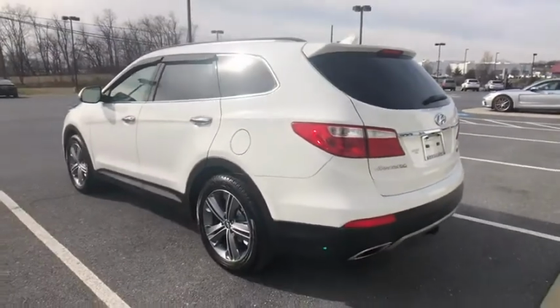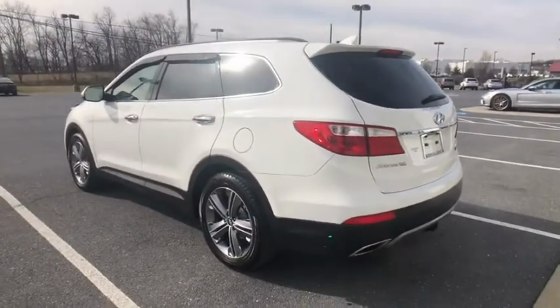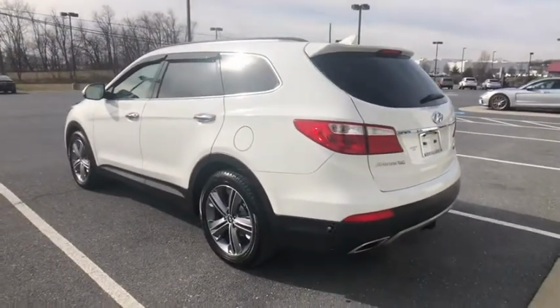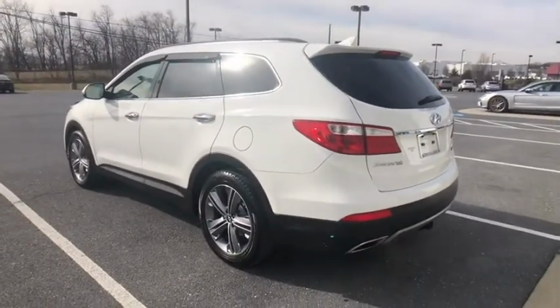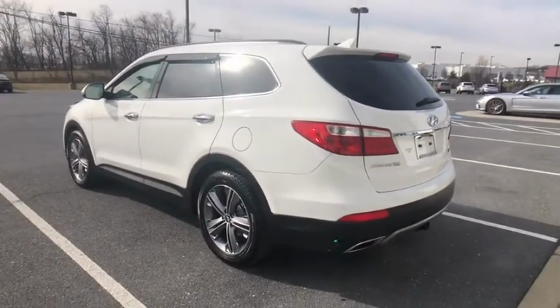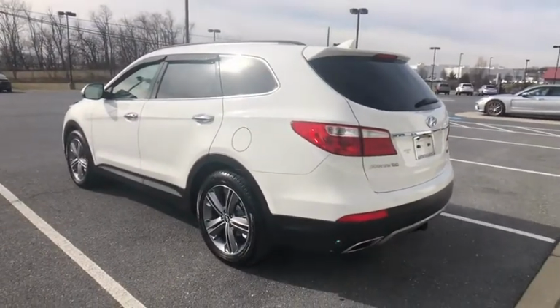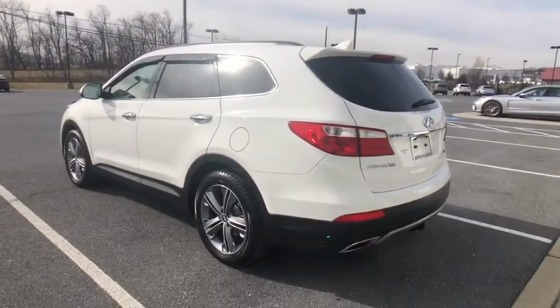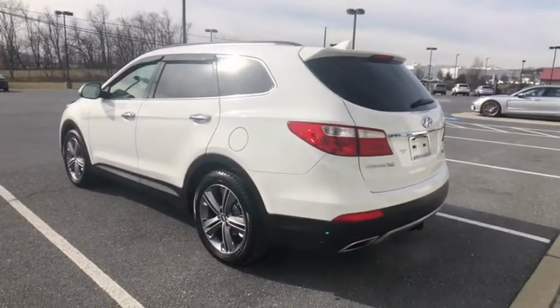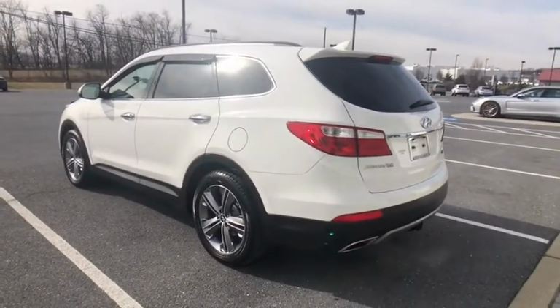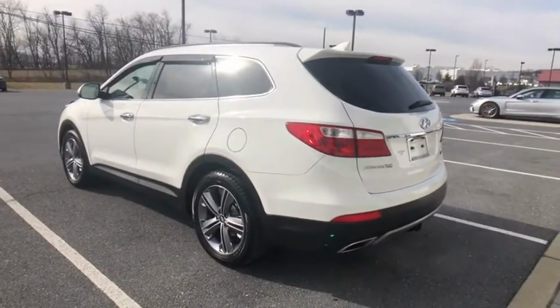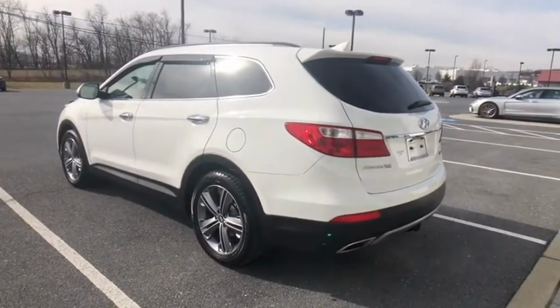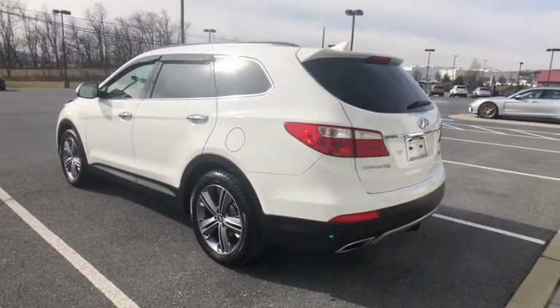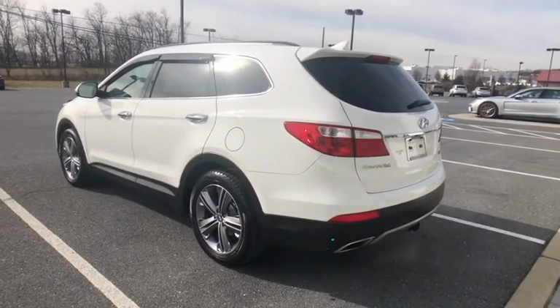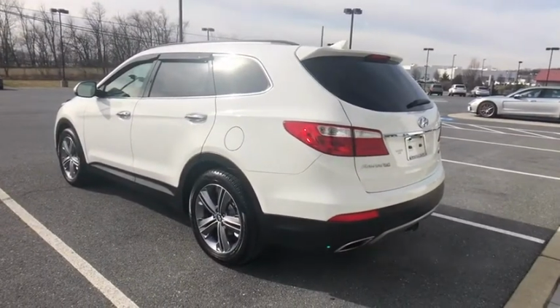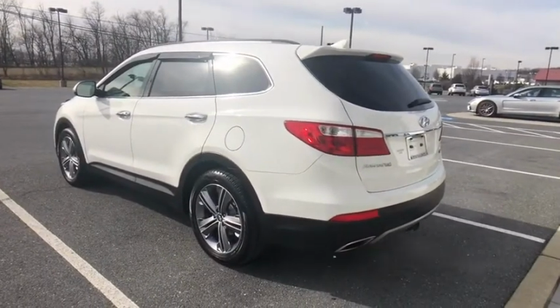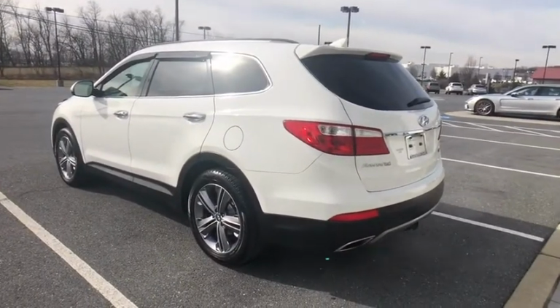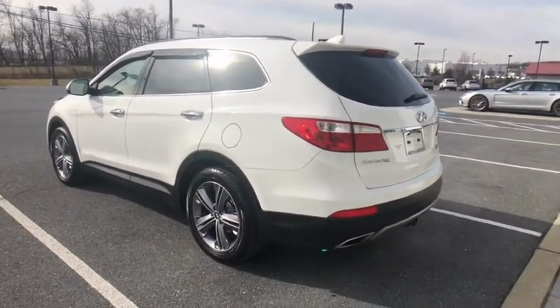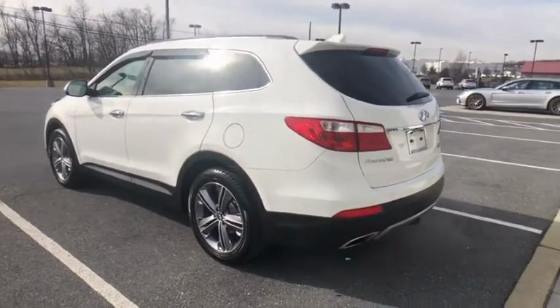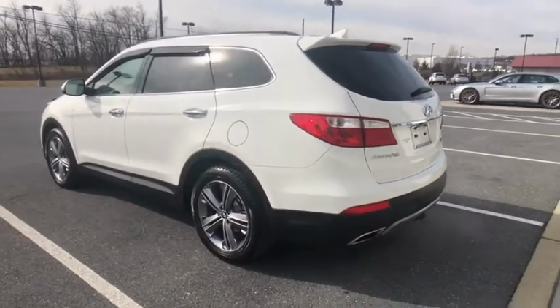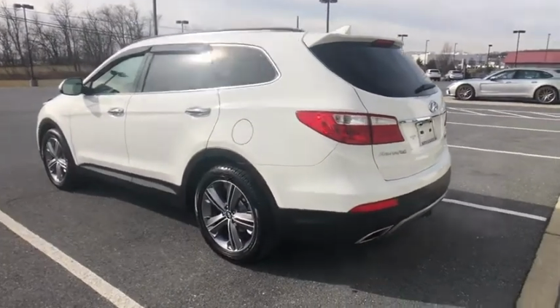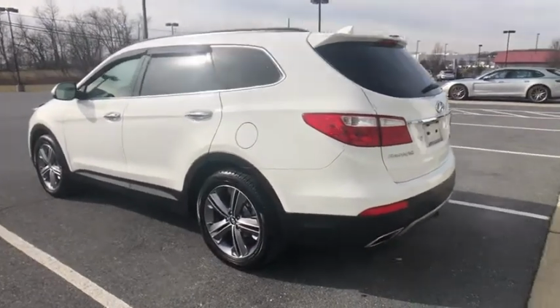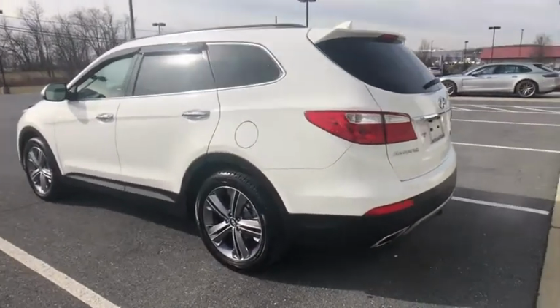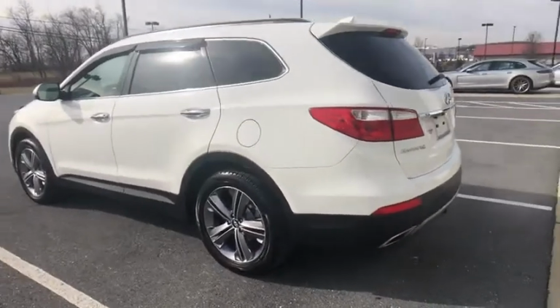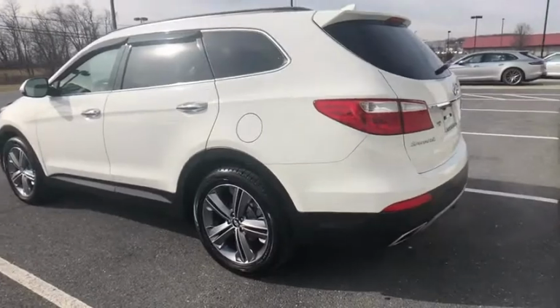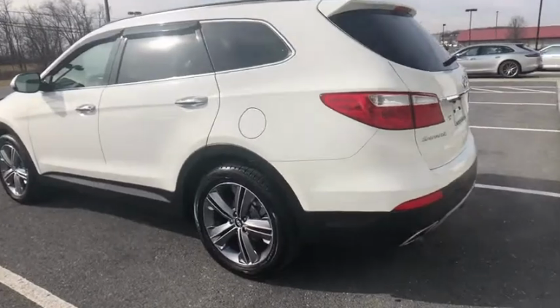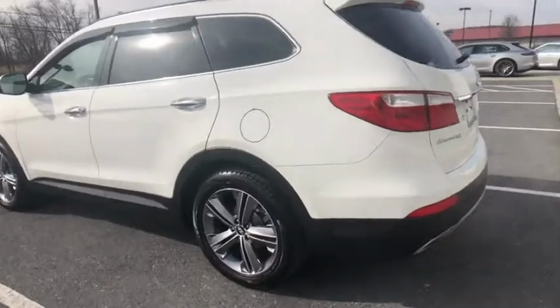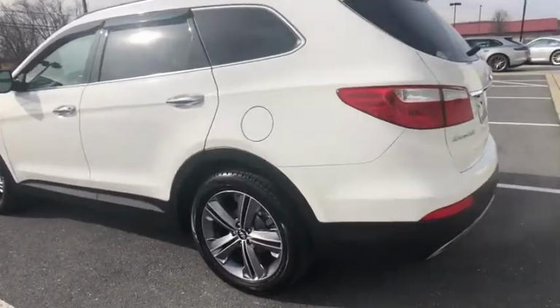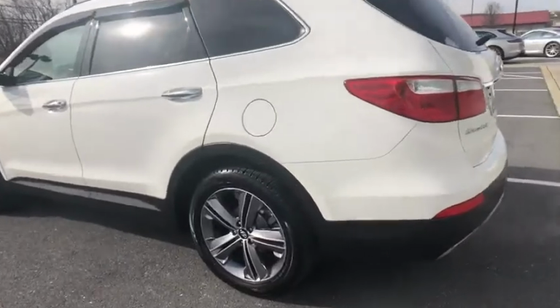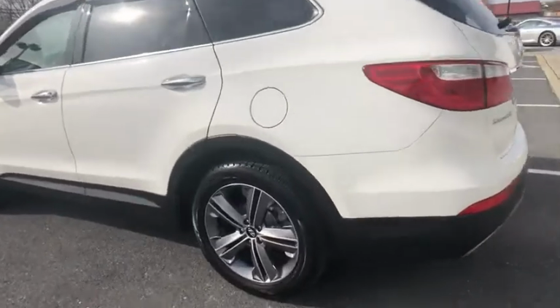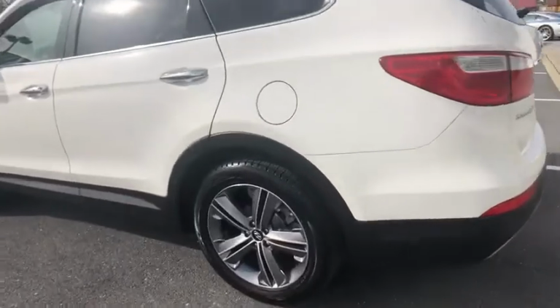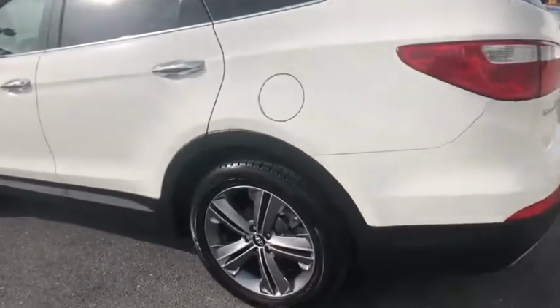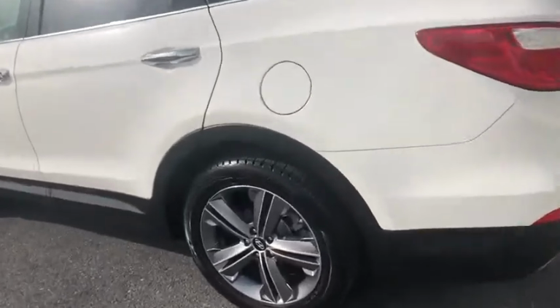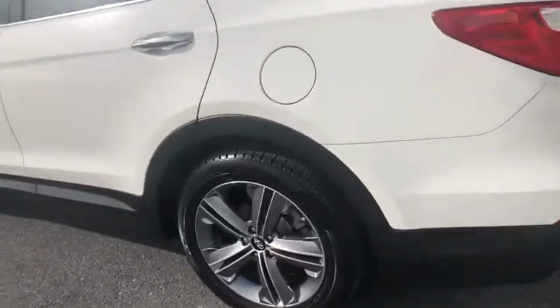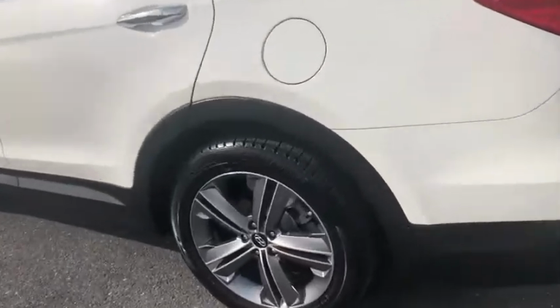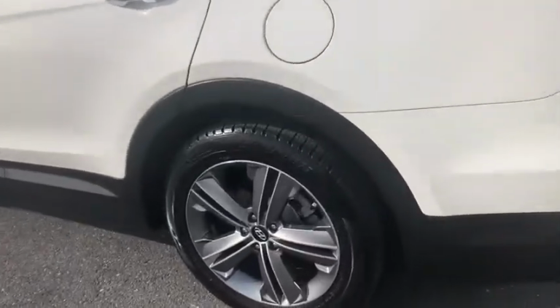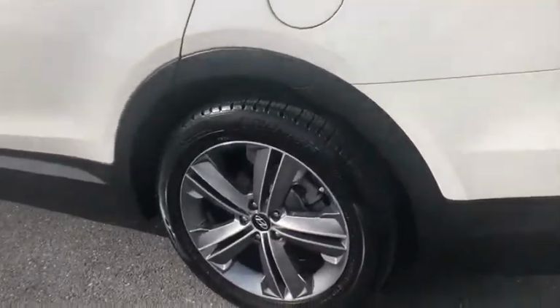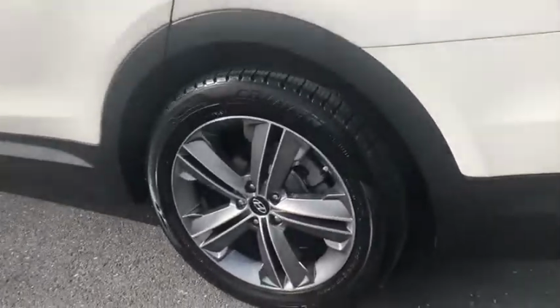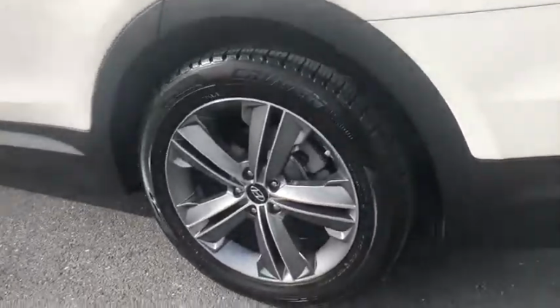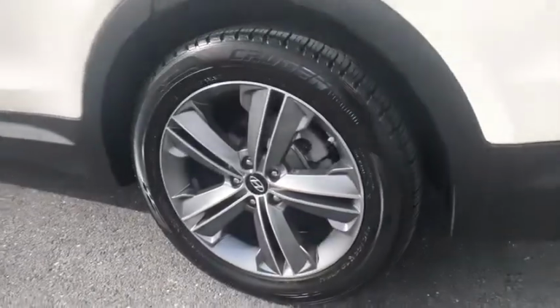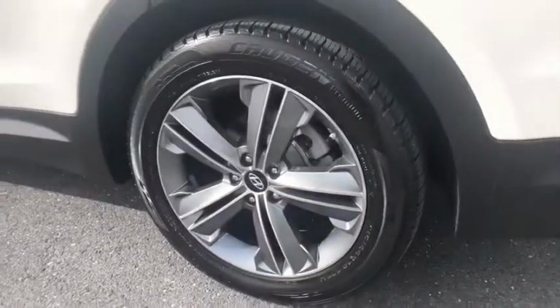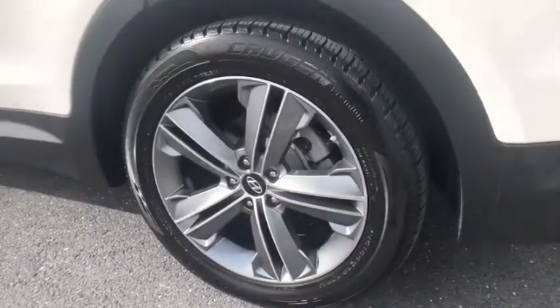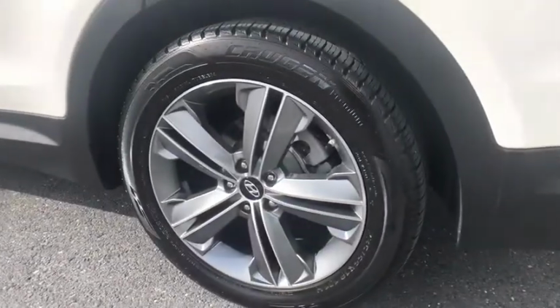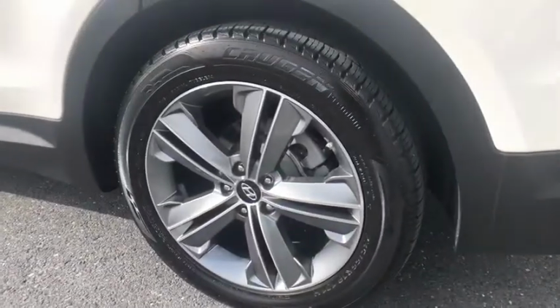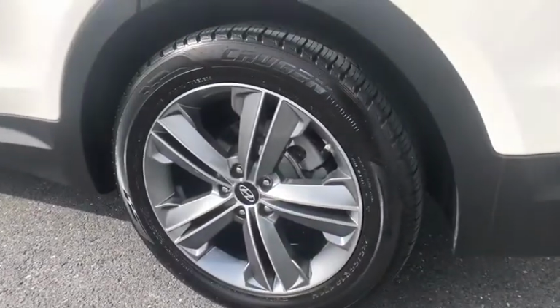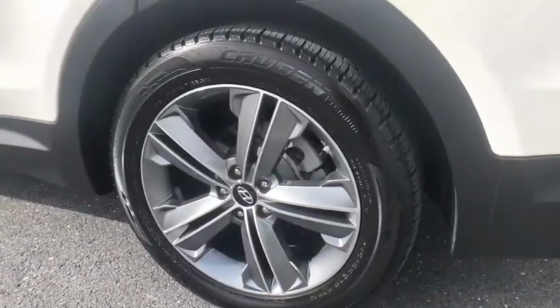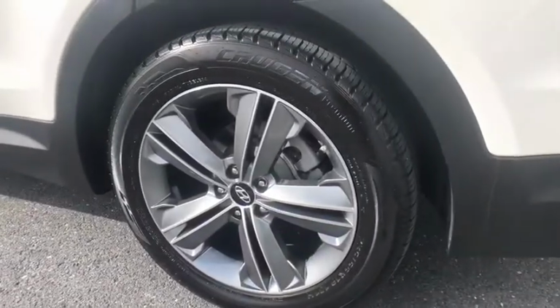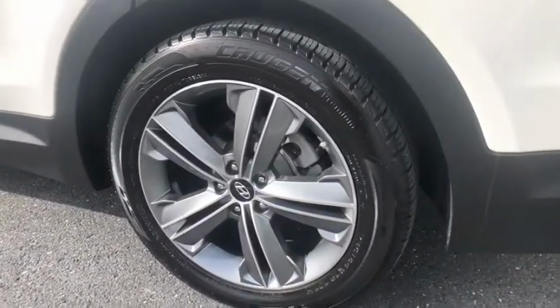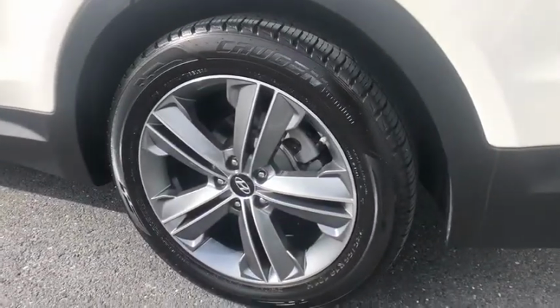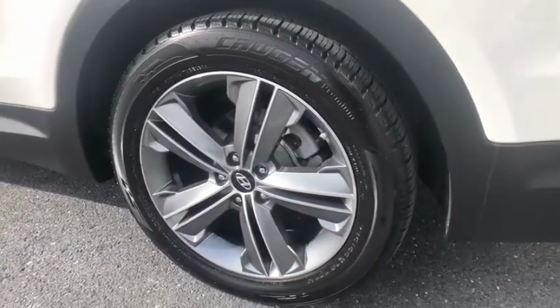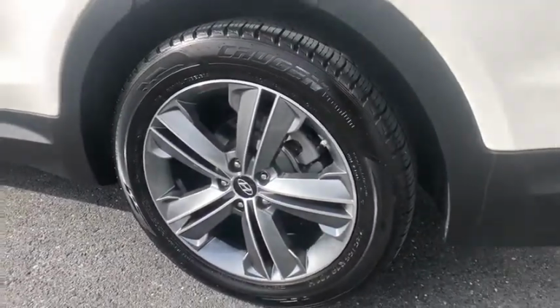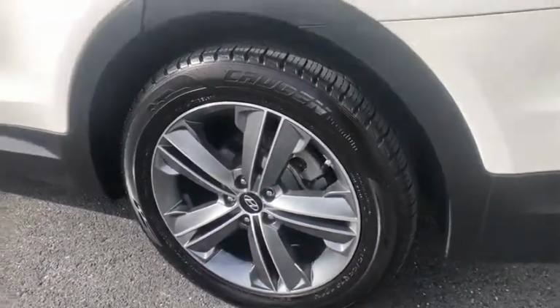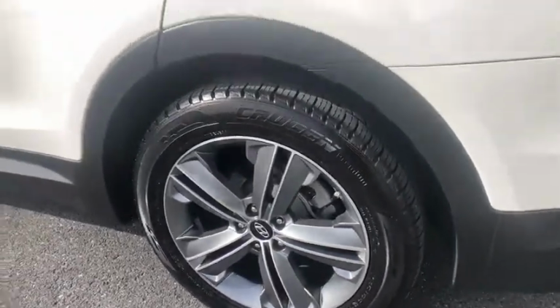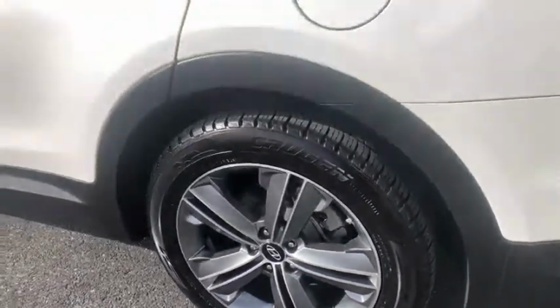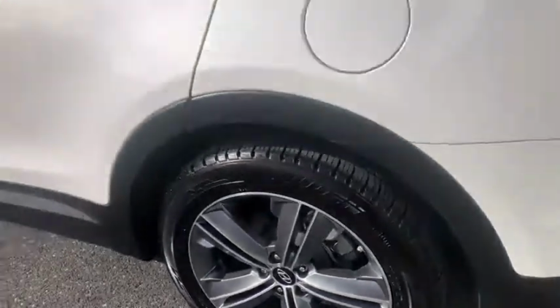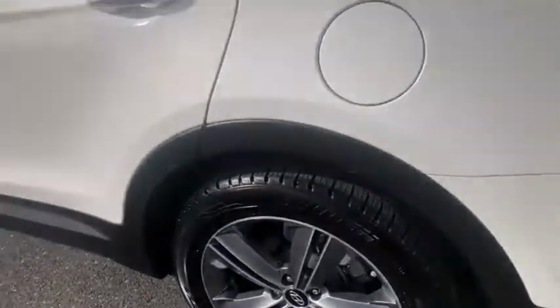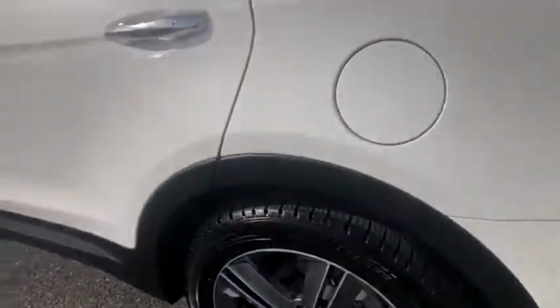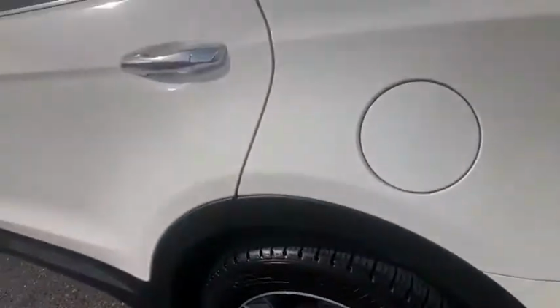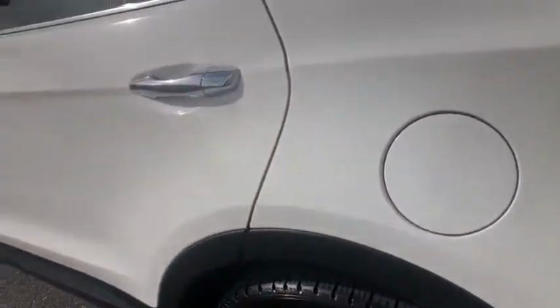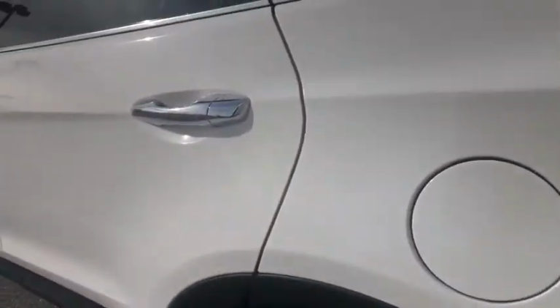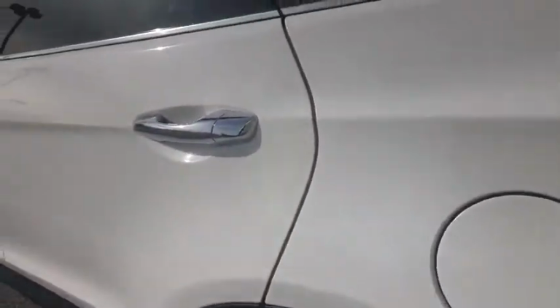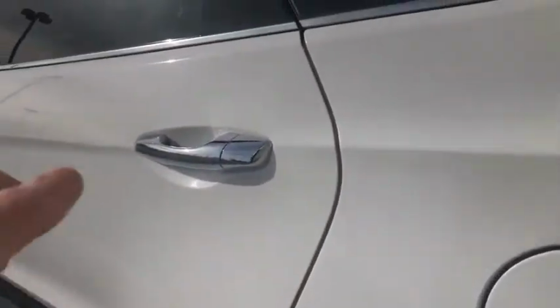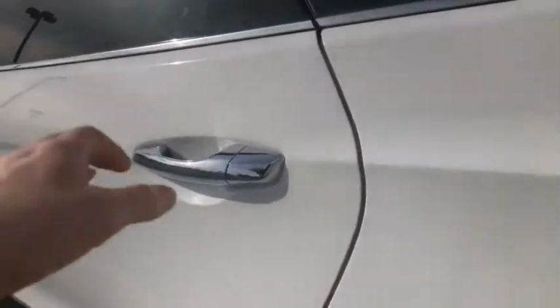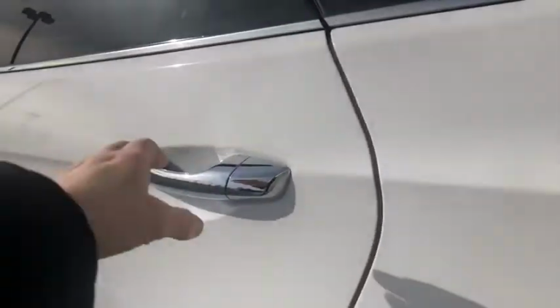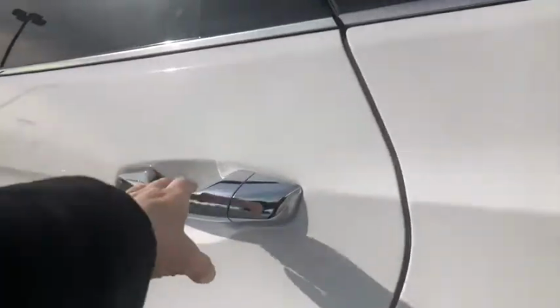Tachometer. Panic alarm. Leather seats. This isn't just a vehicle — it's an experience. So stop in for a test drive today.